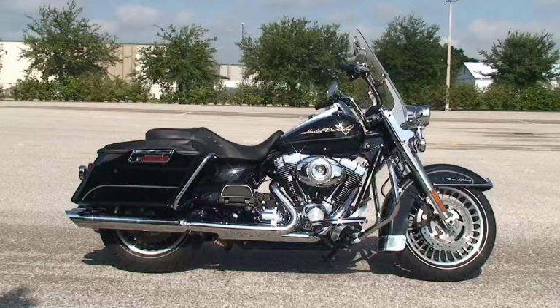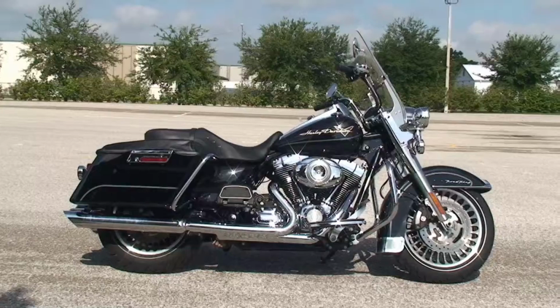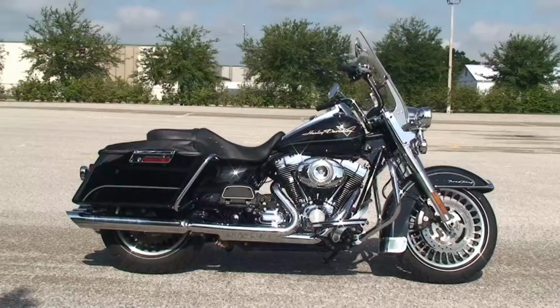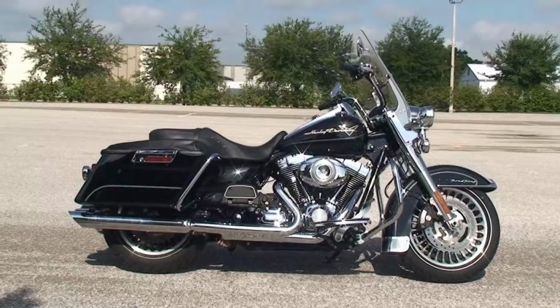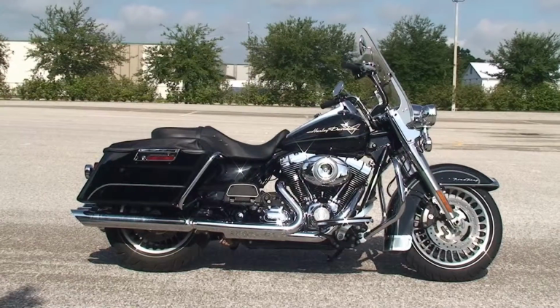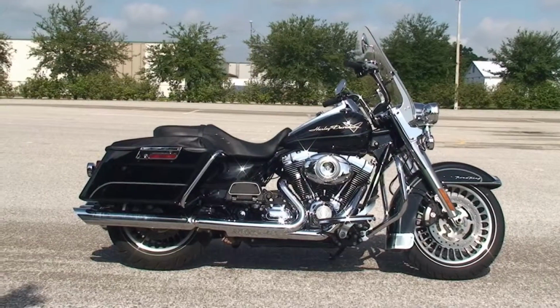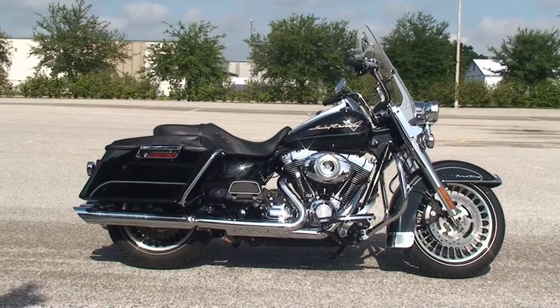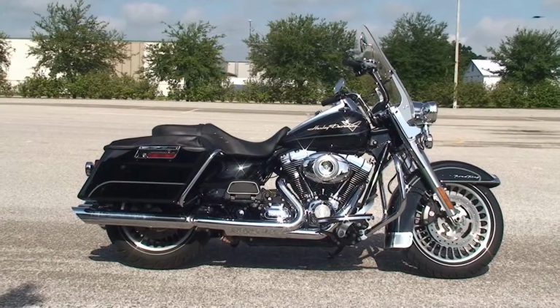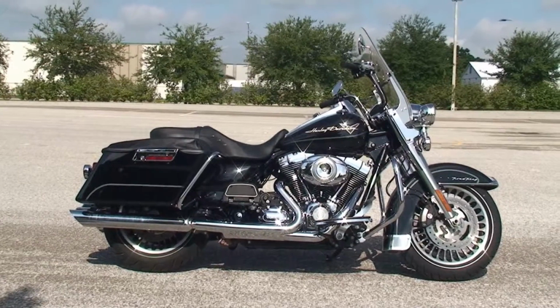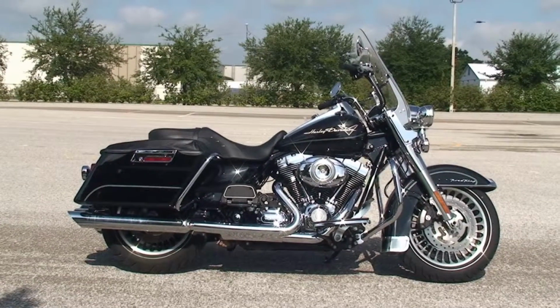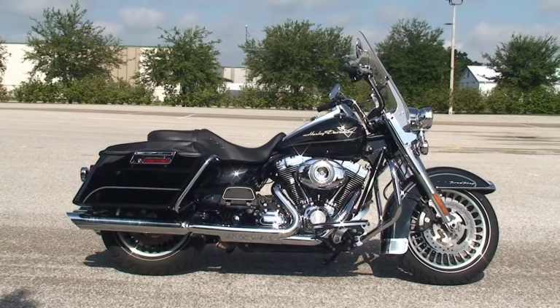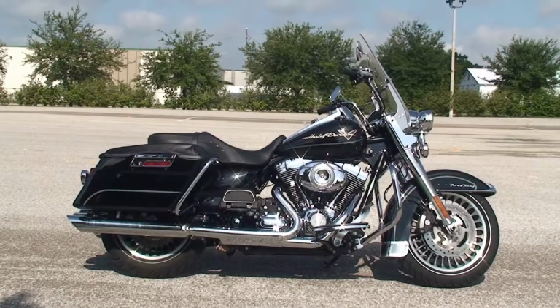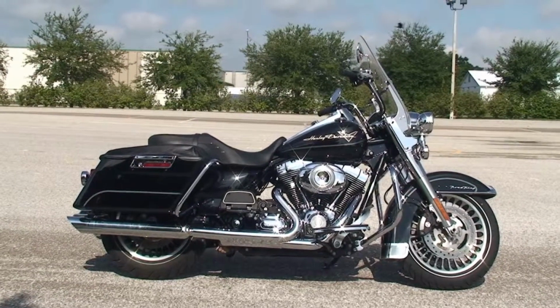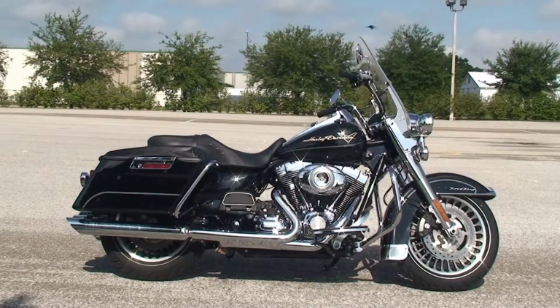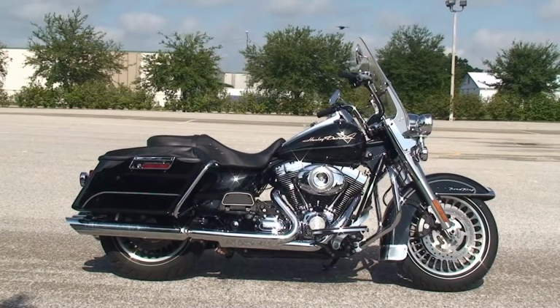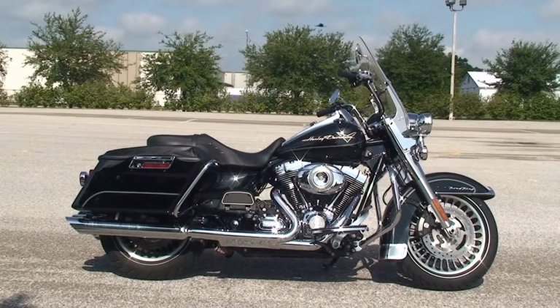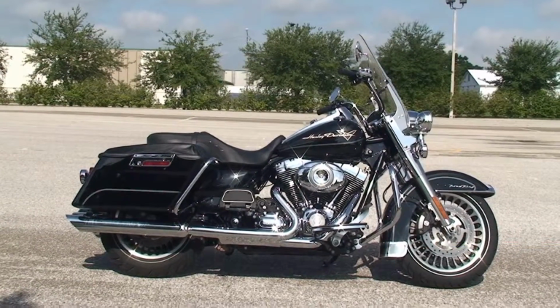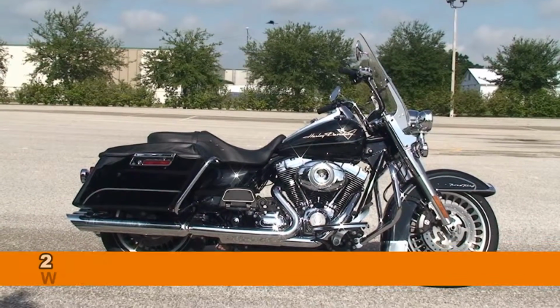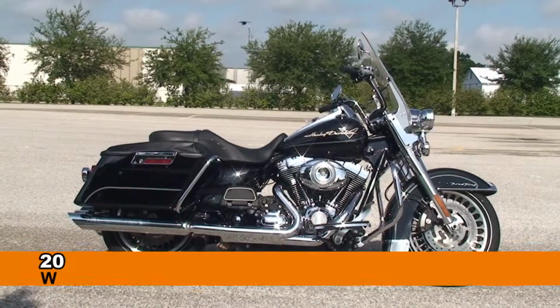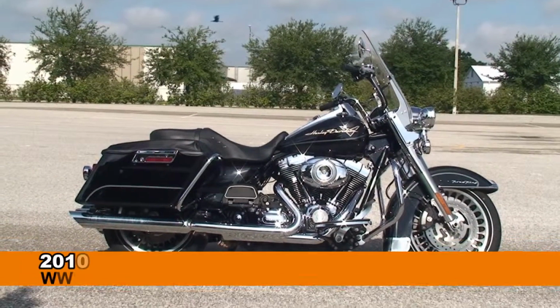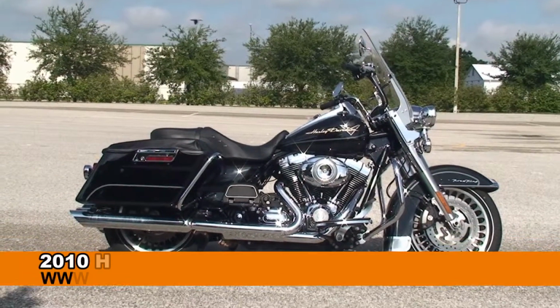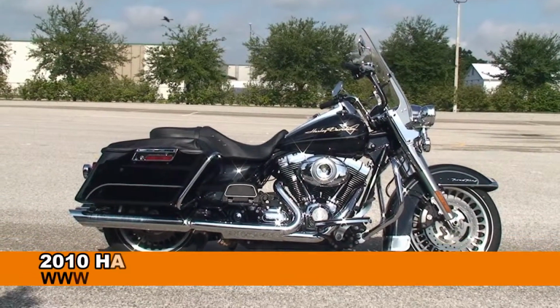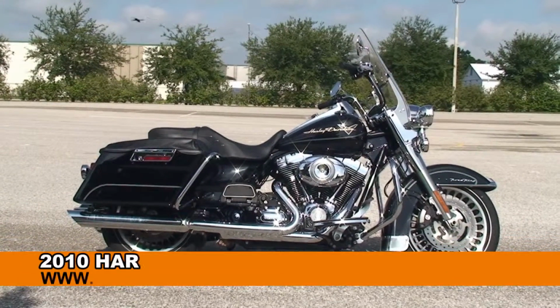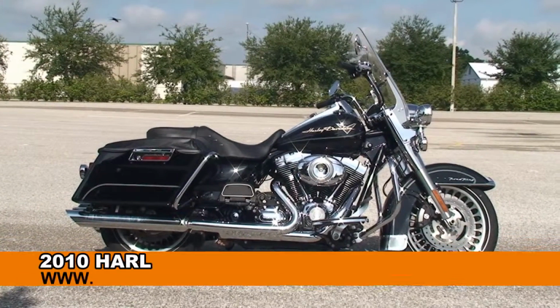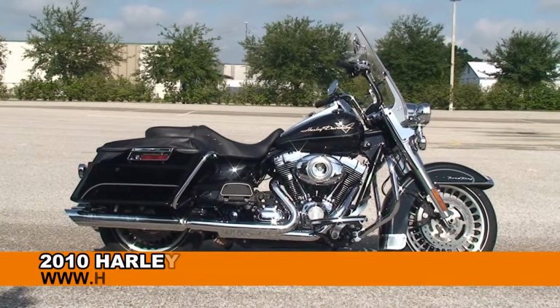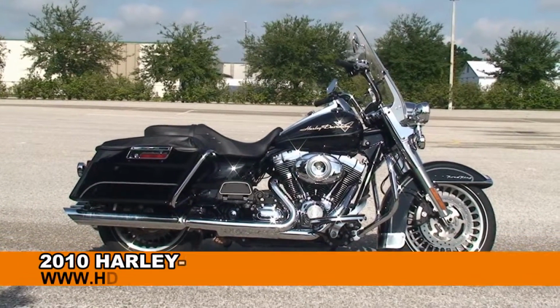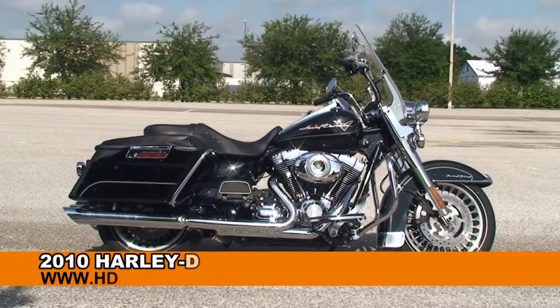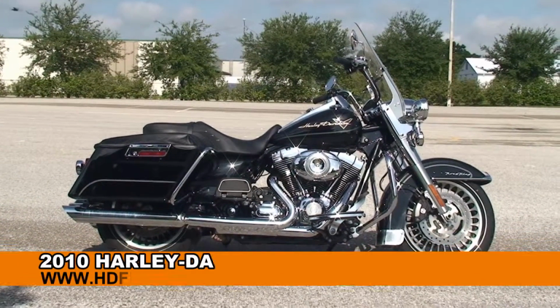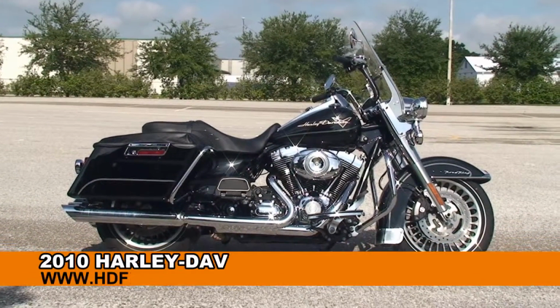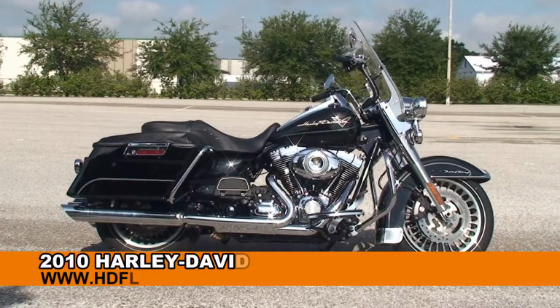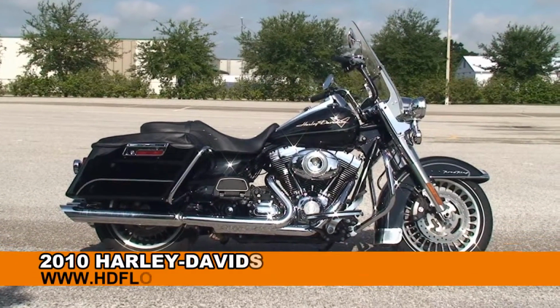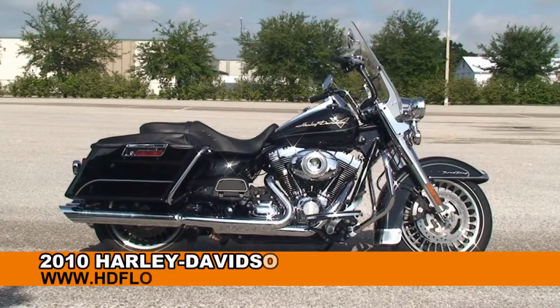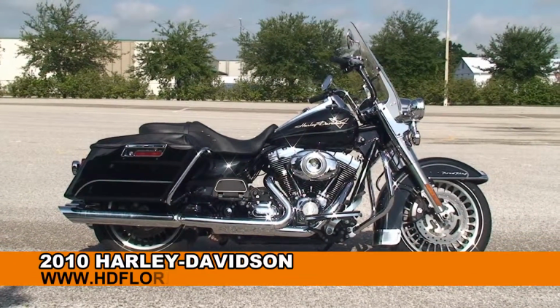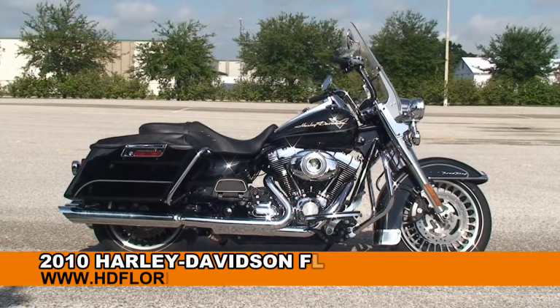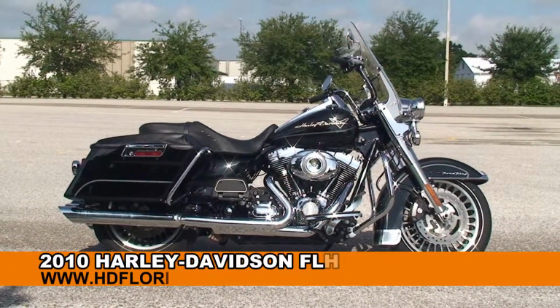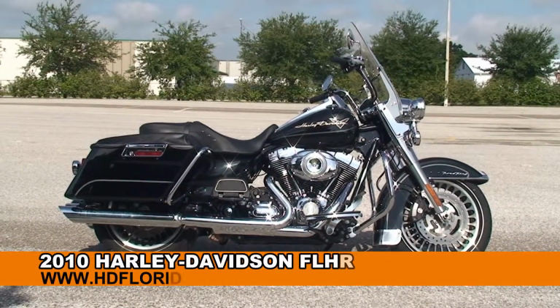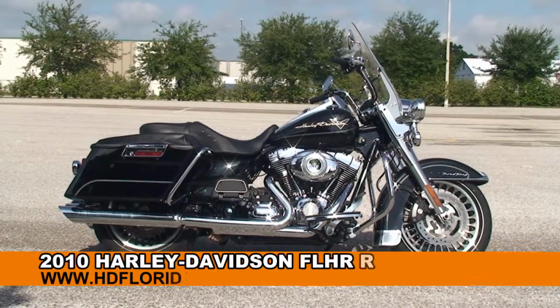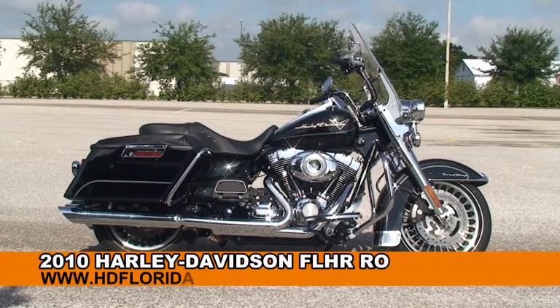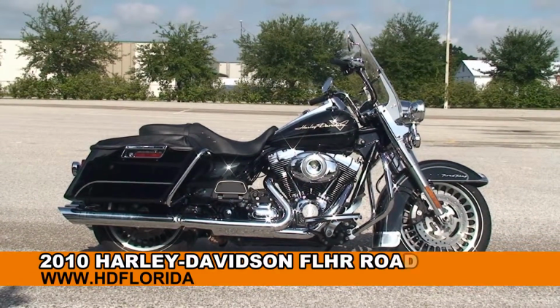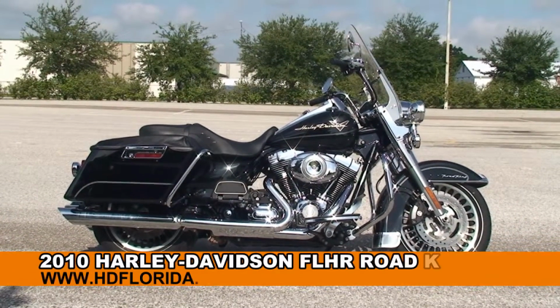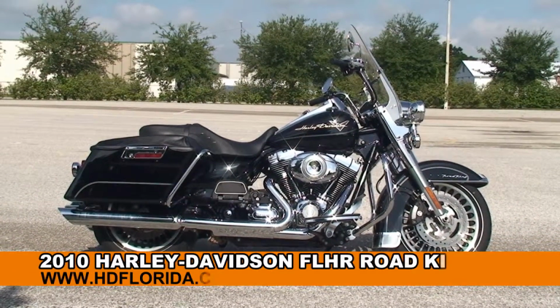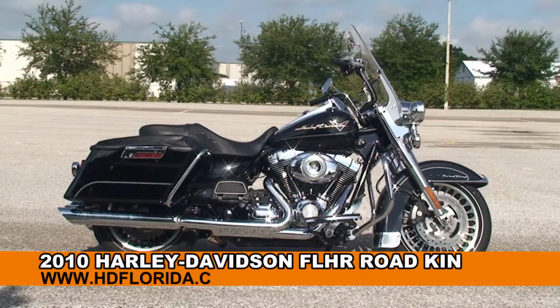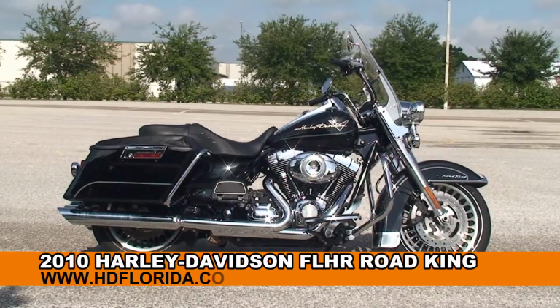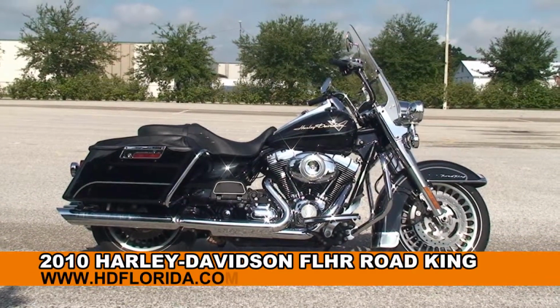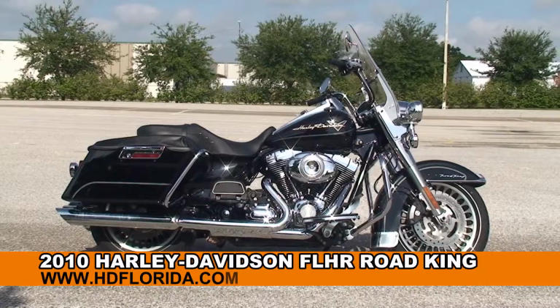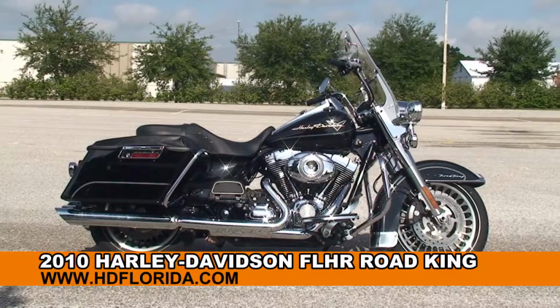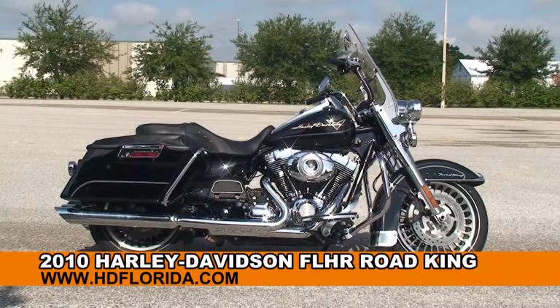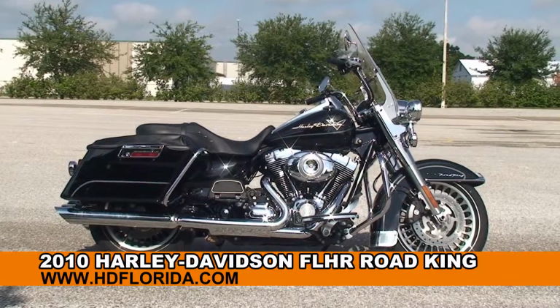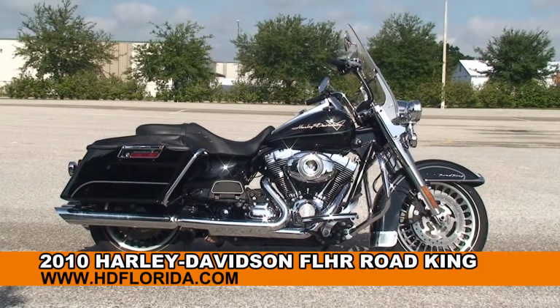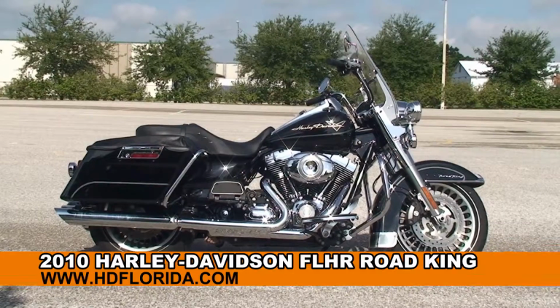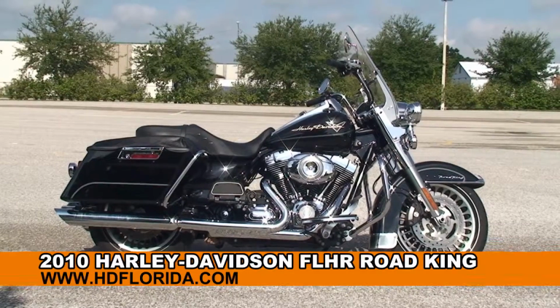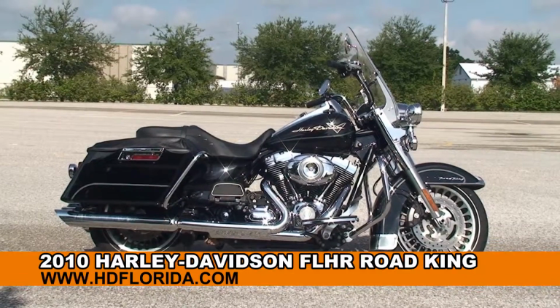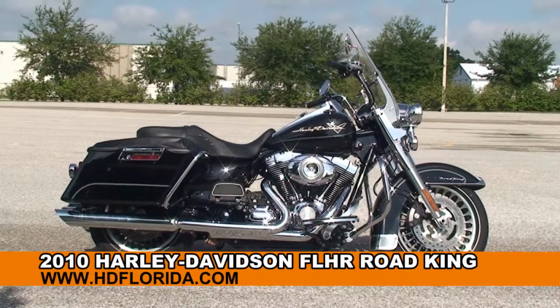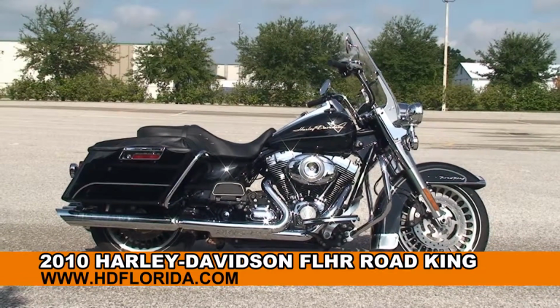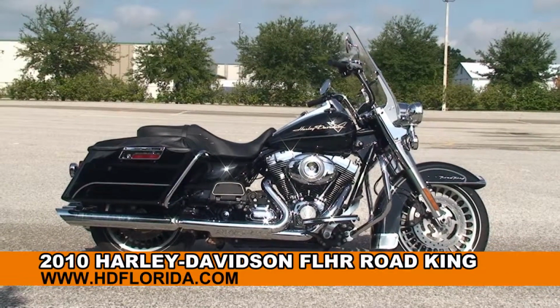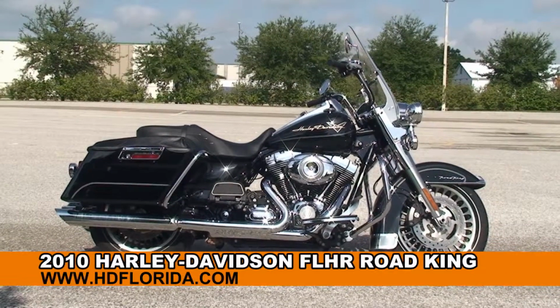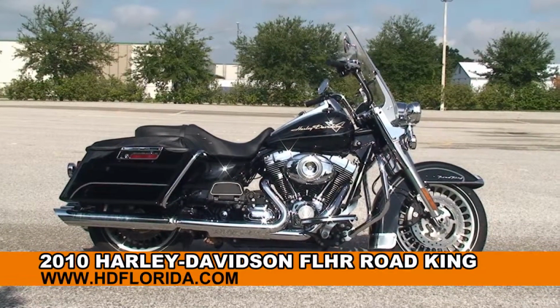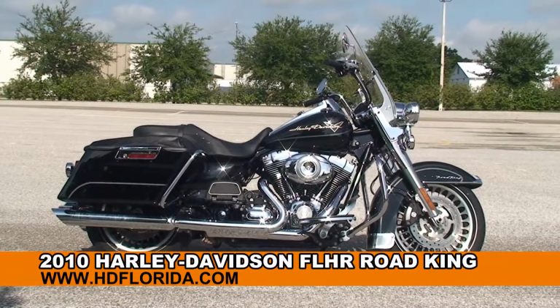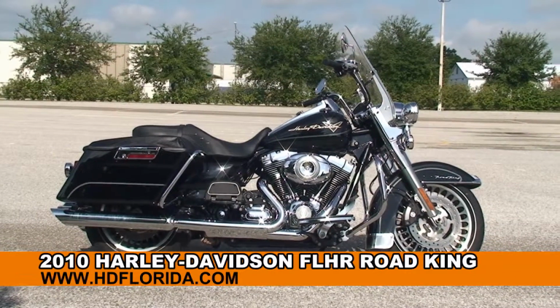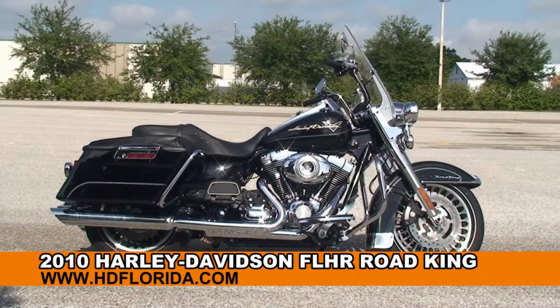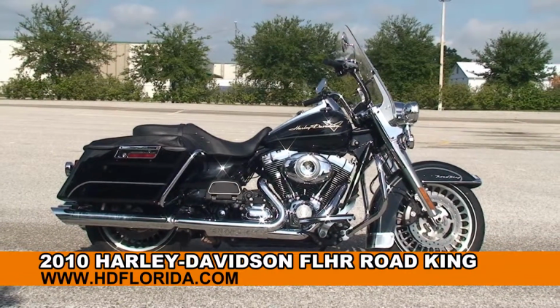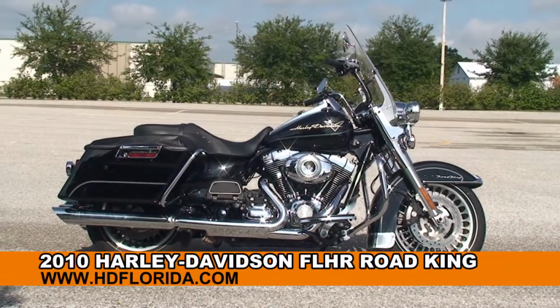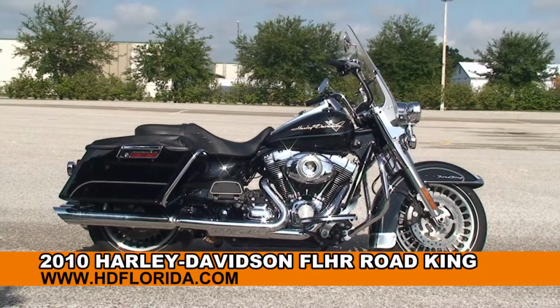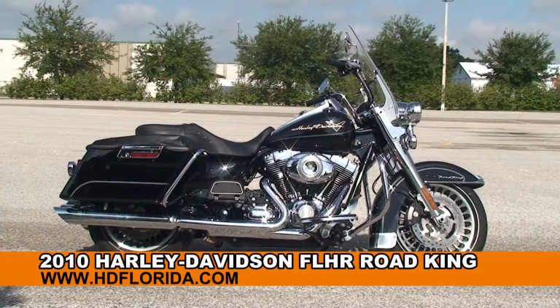Welcome everyone to the world famous Harley-Davidson of Brandon. Today I've got for you this stunning used 2010 Road King.